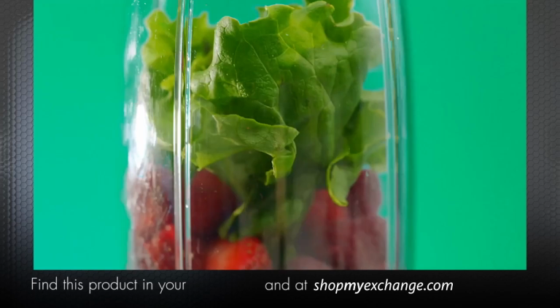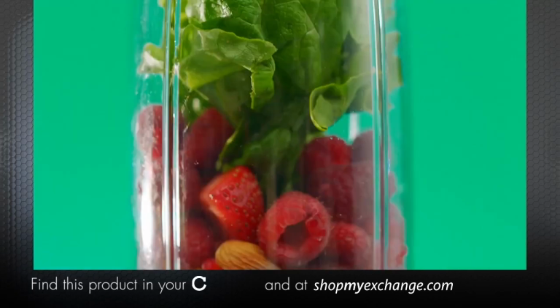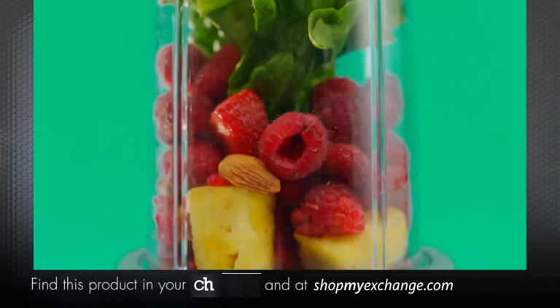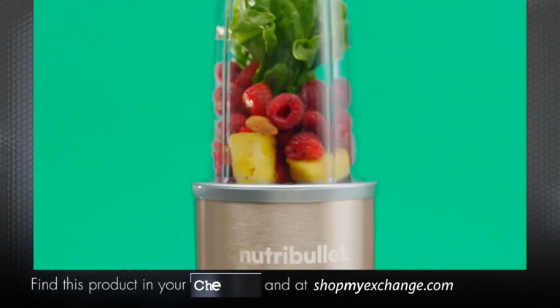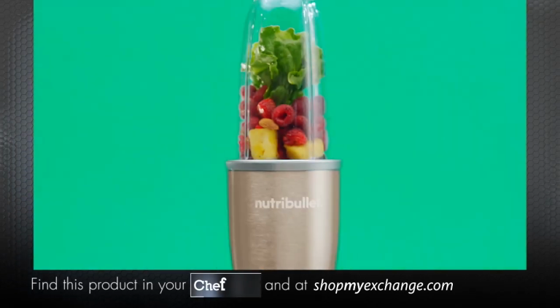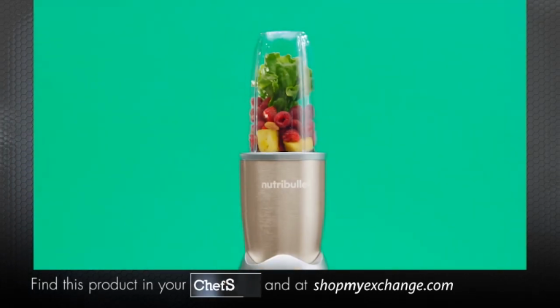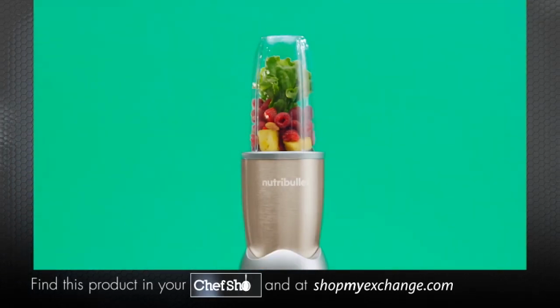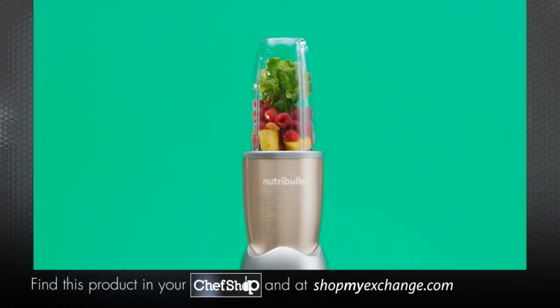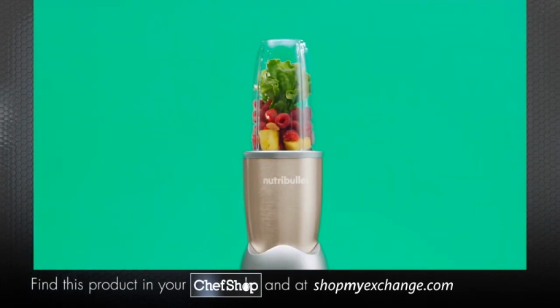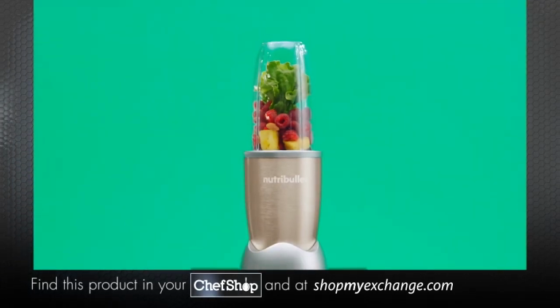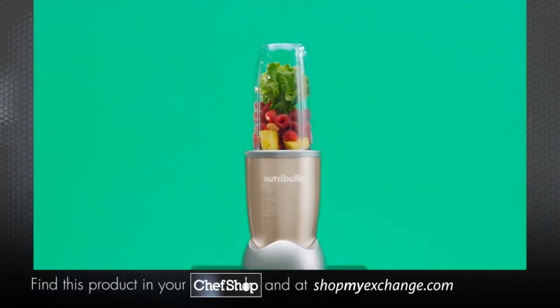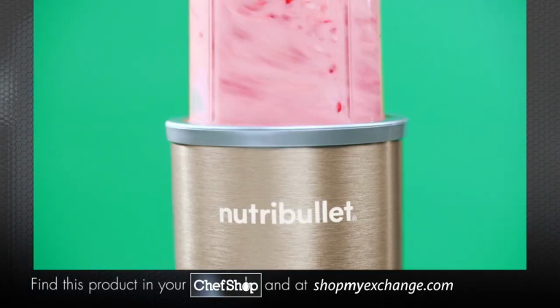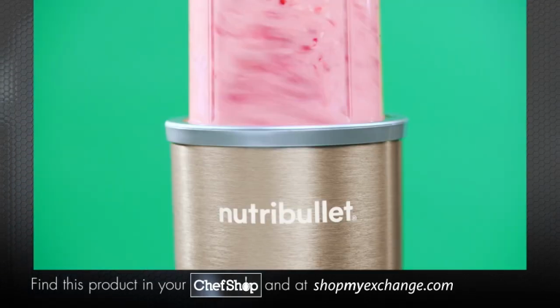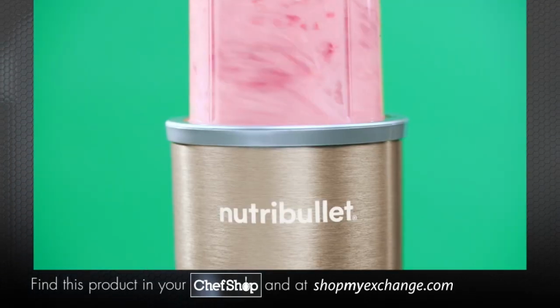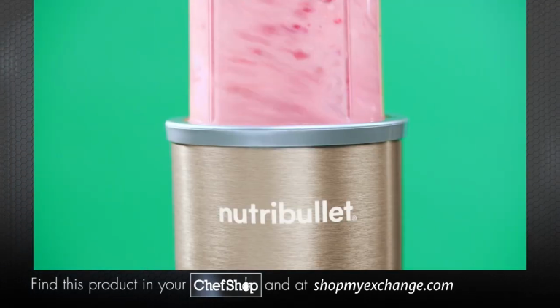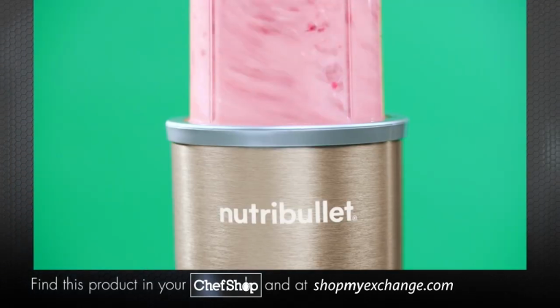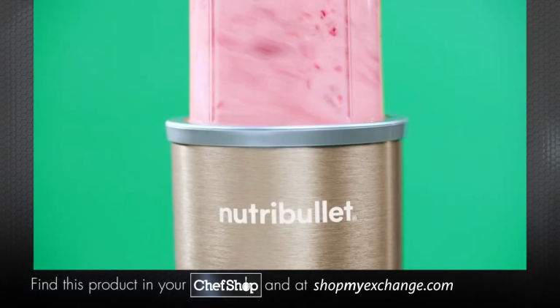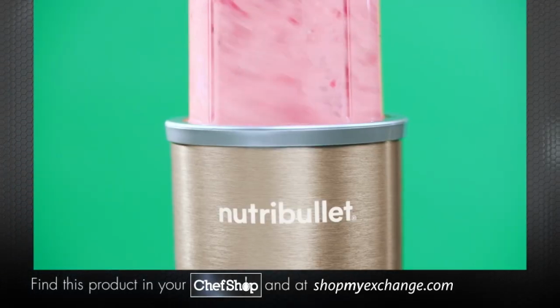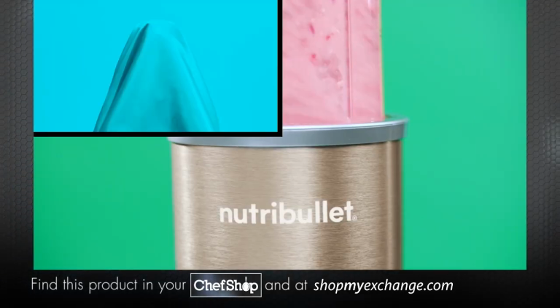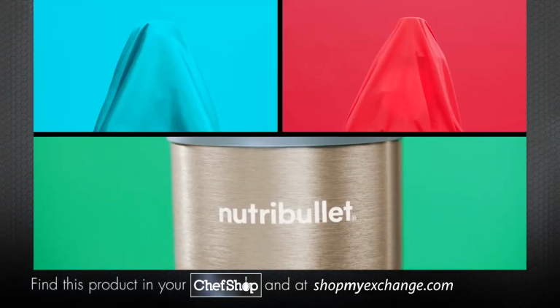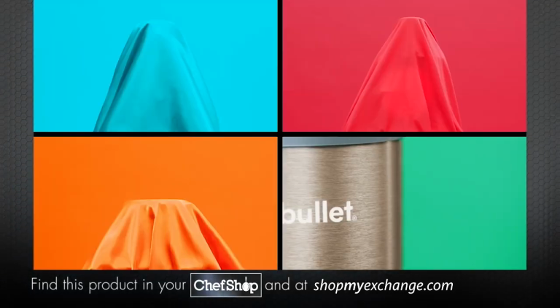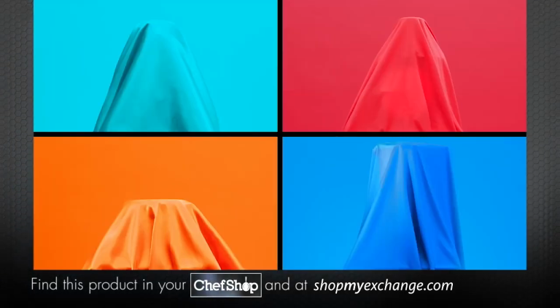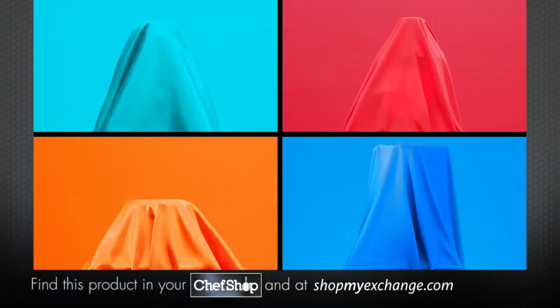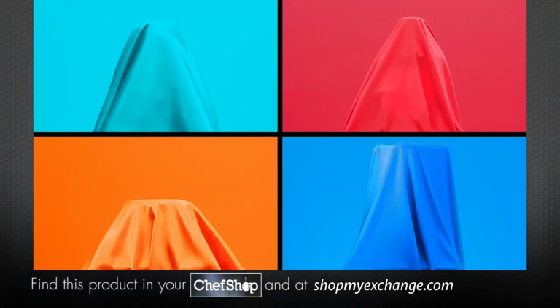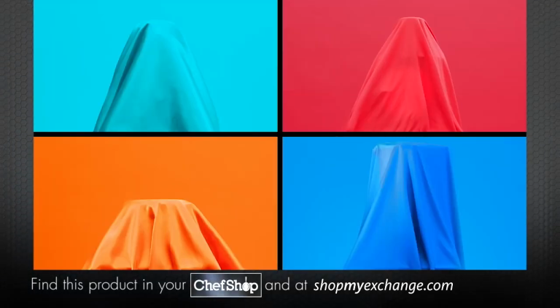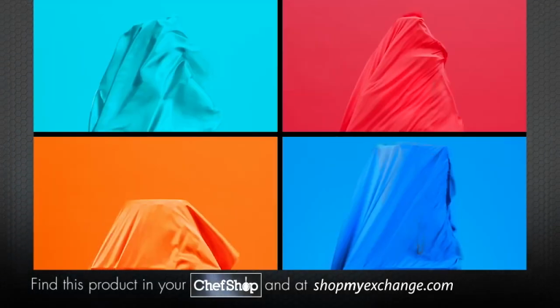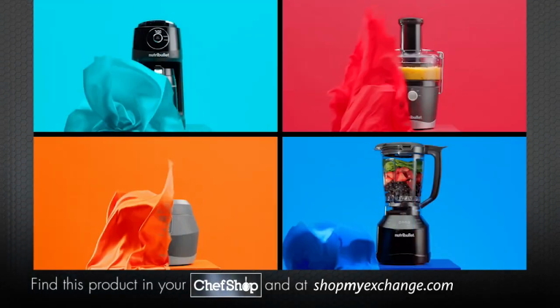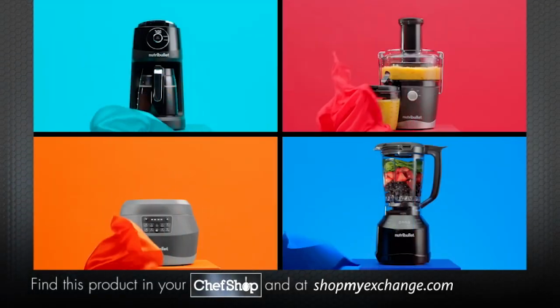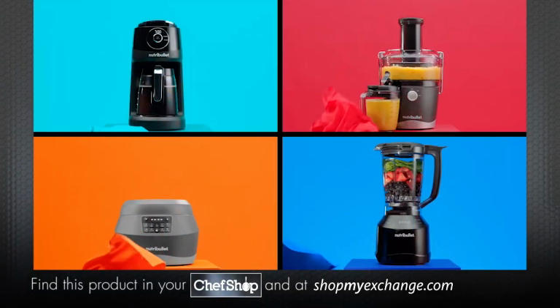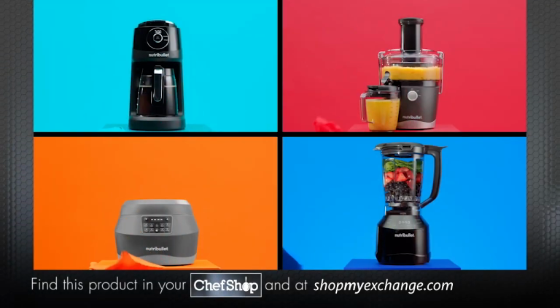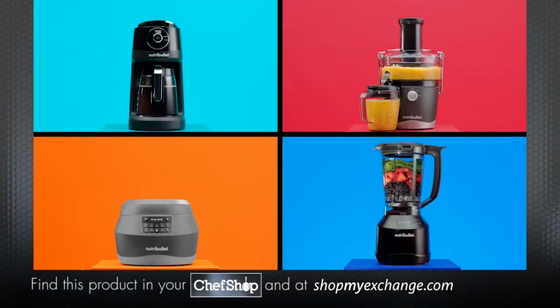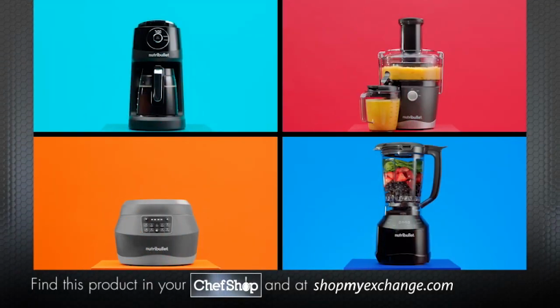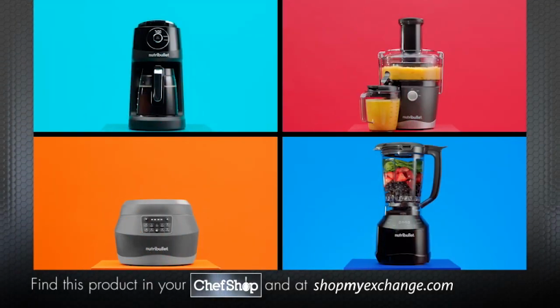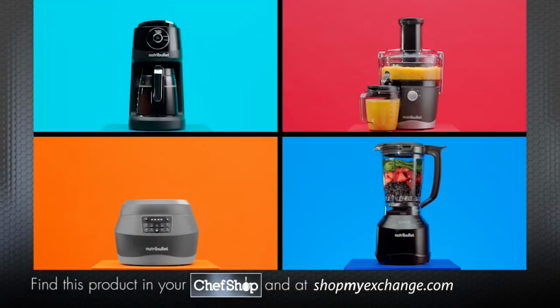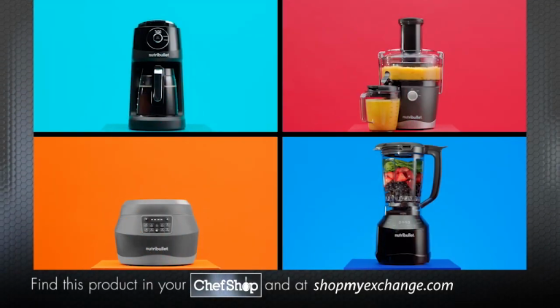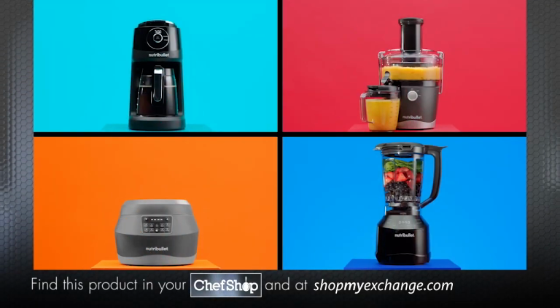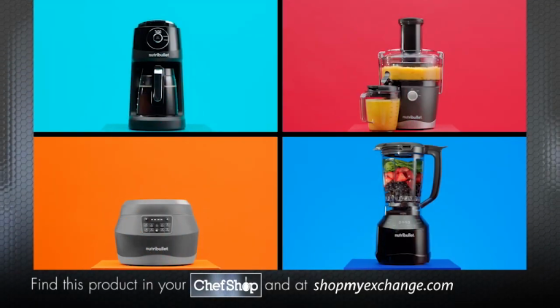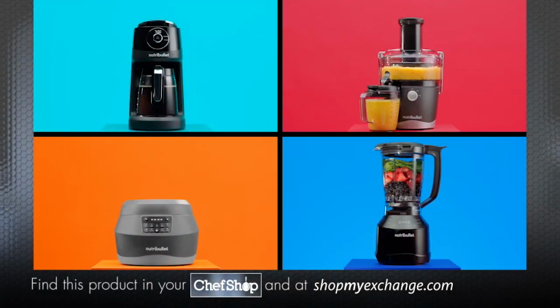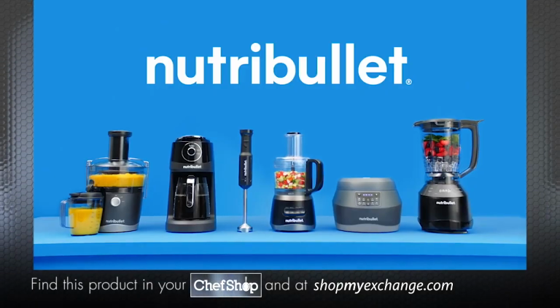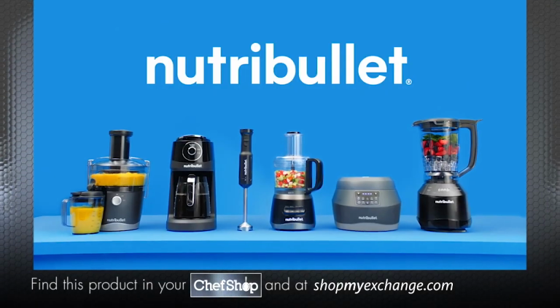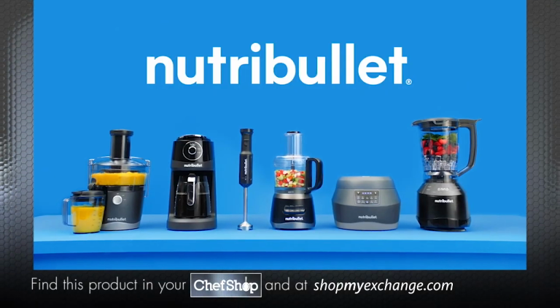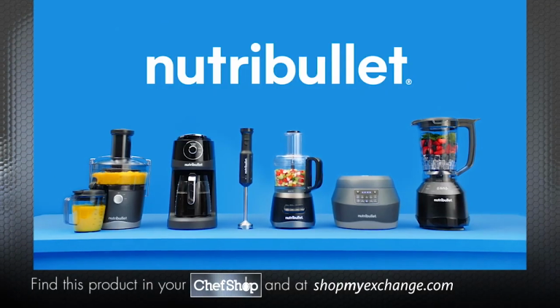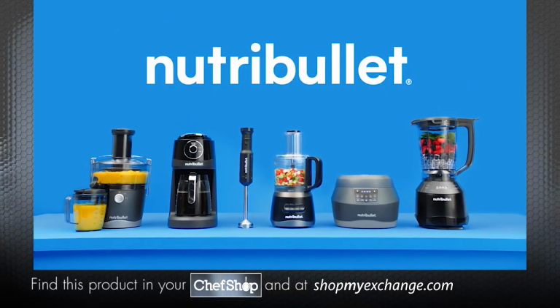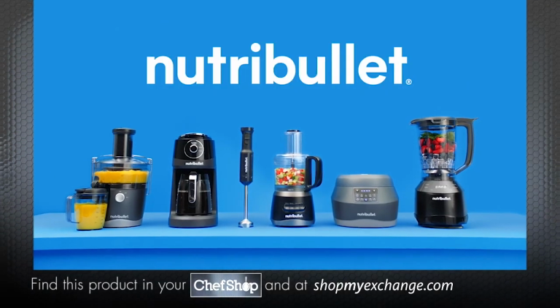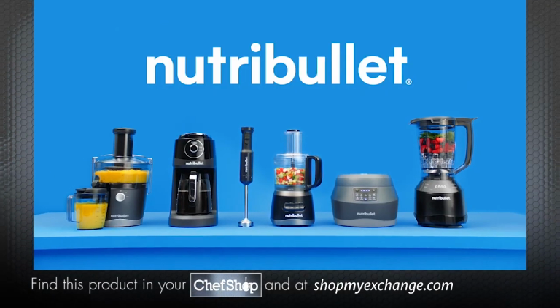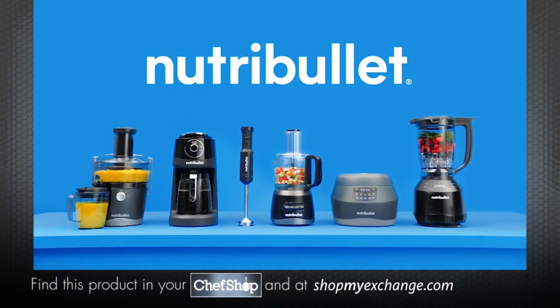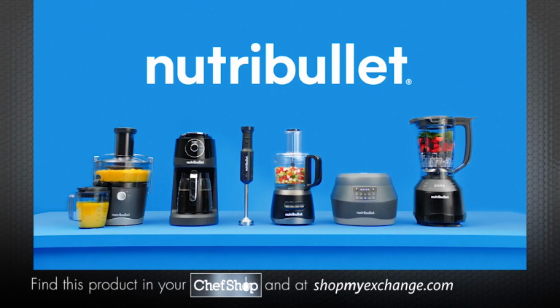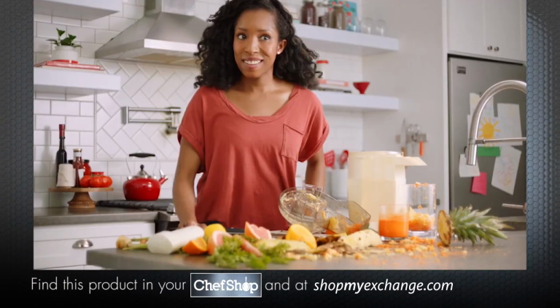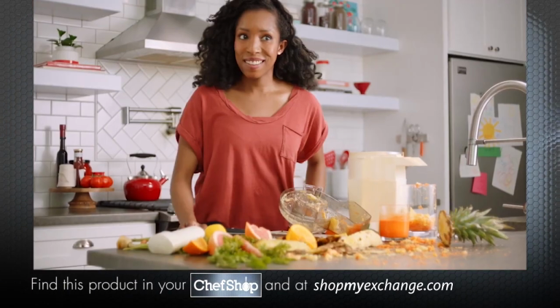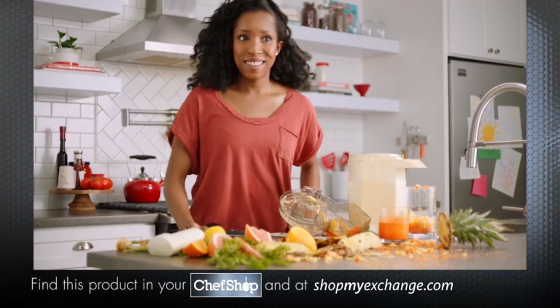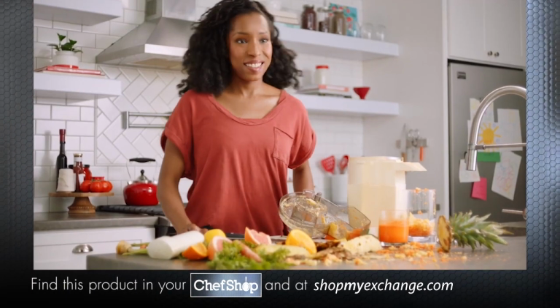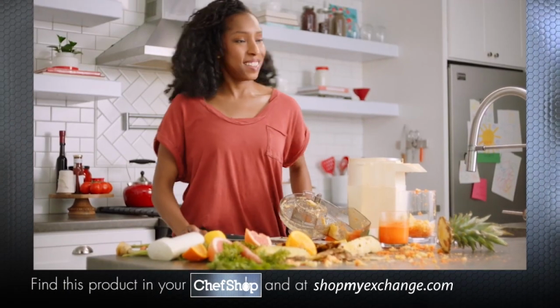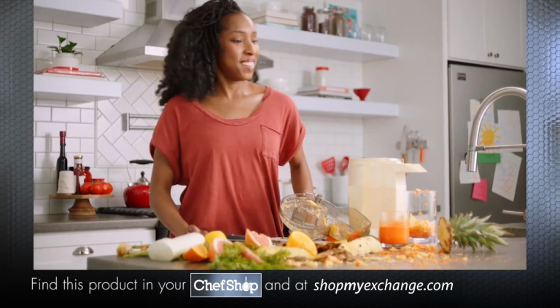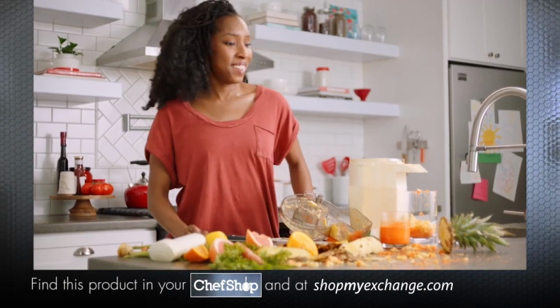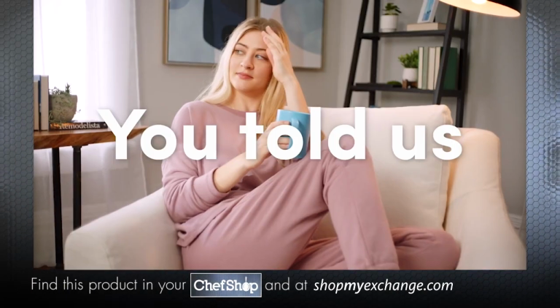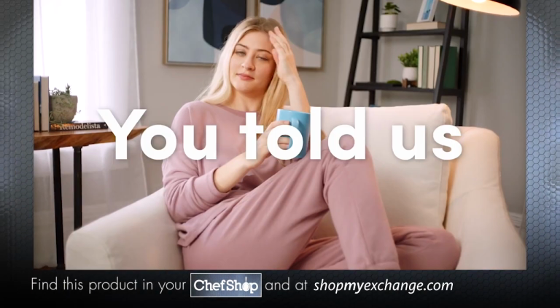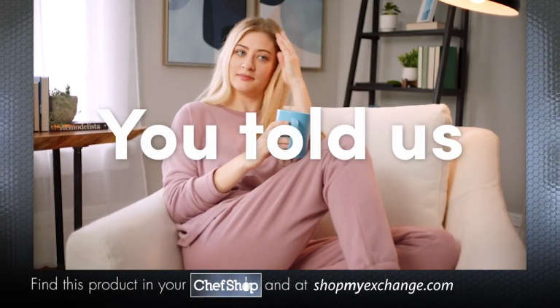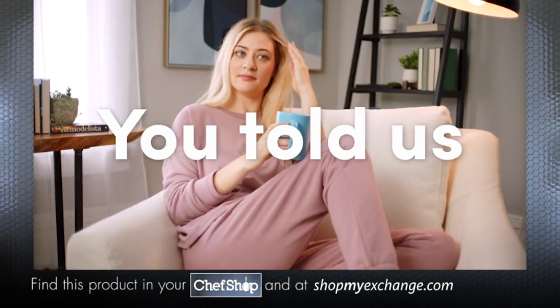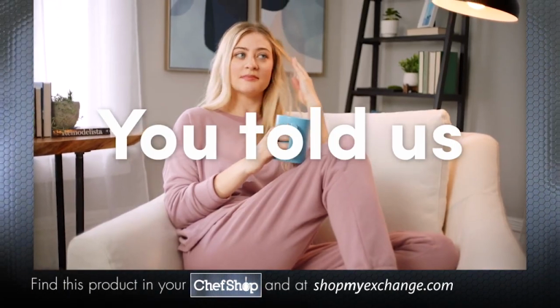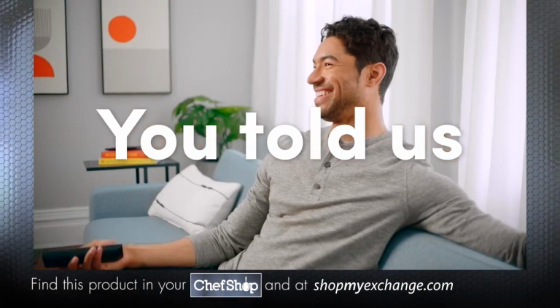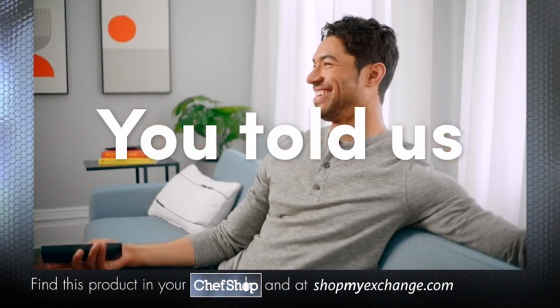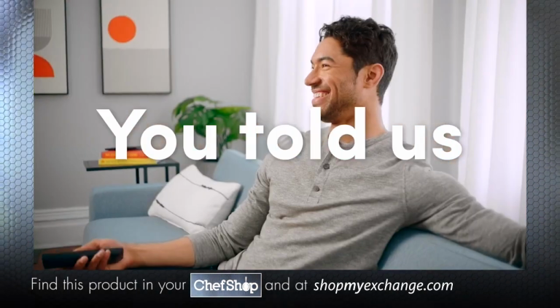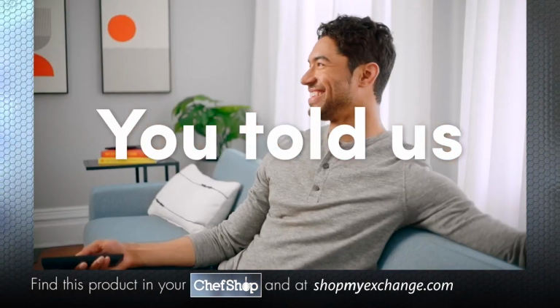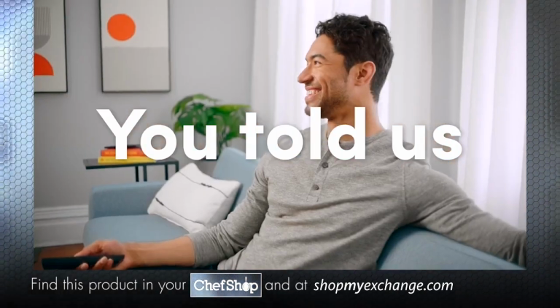You loved our classic blender. Now we're making everything you've always wanted by Nutribullet. How did we do it? You told us.